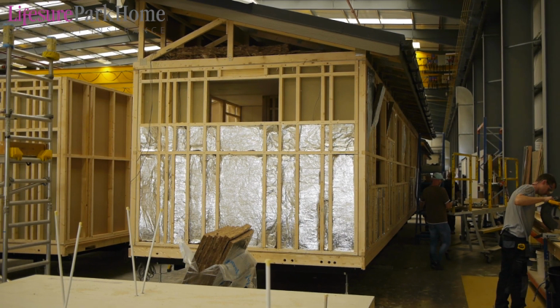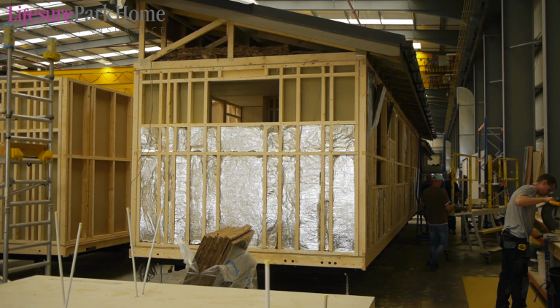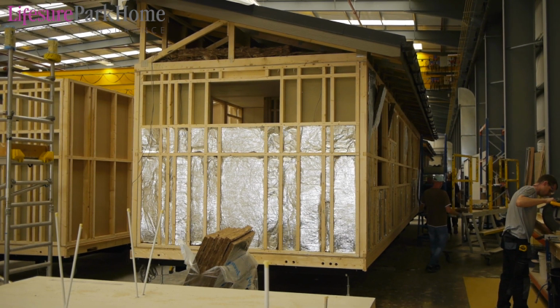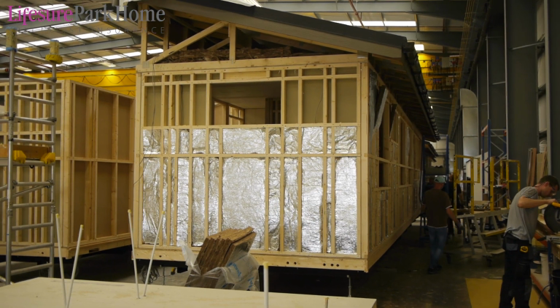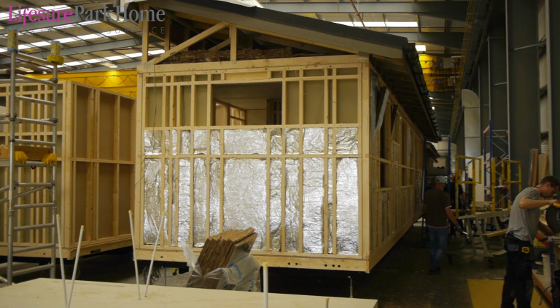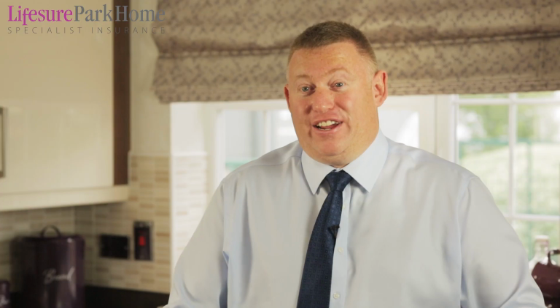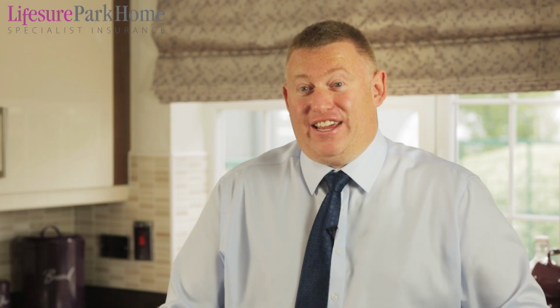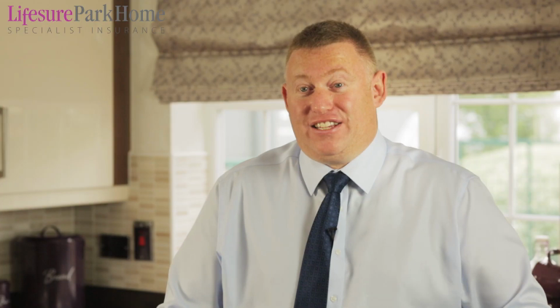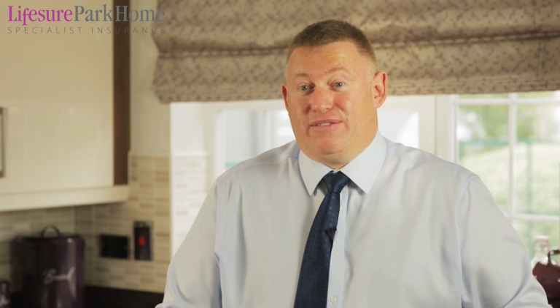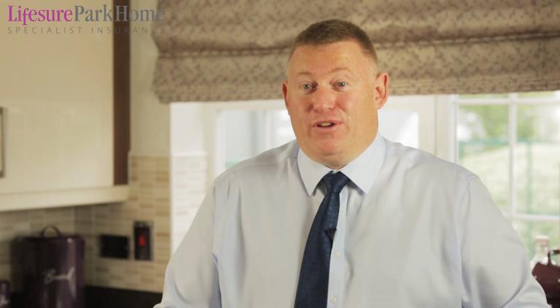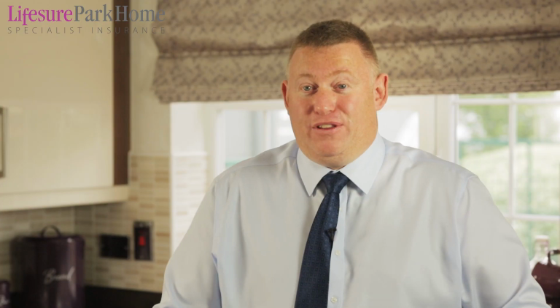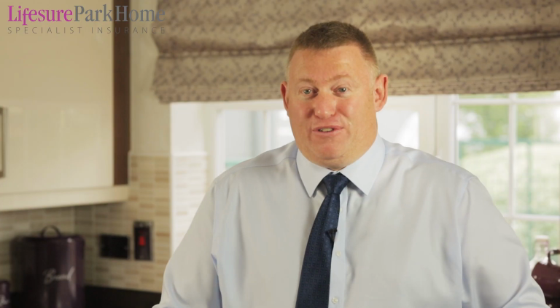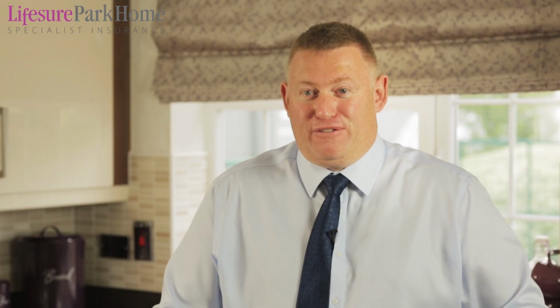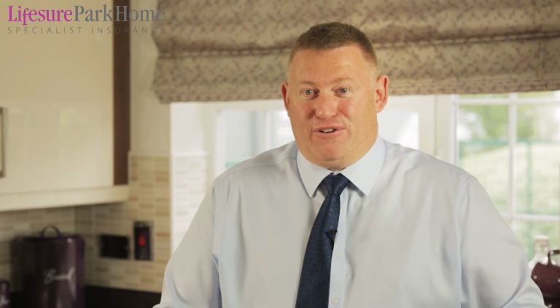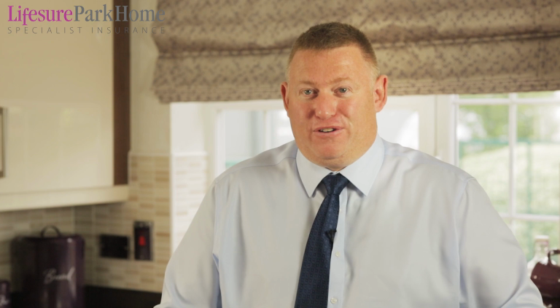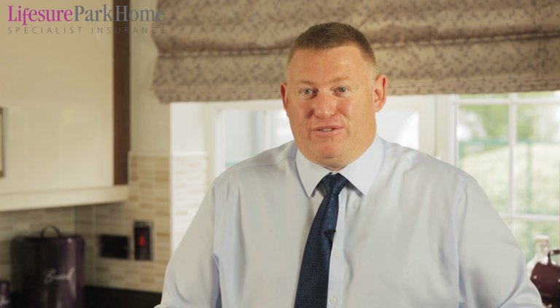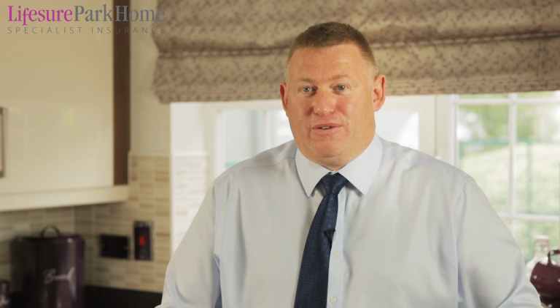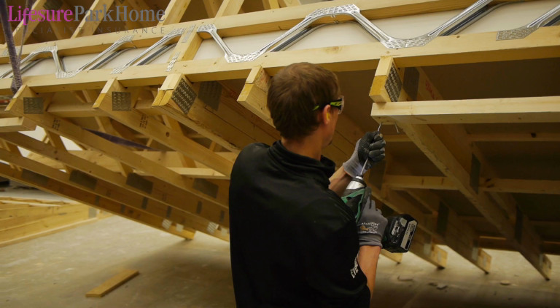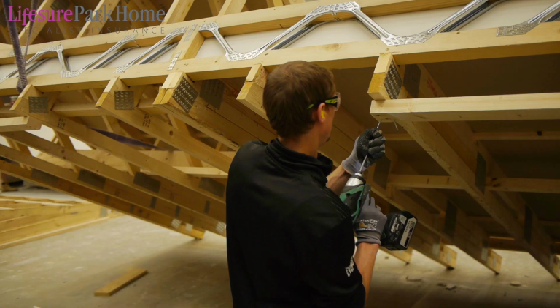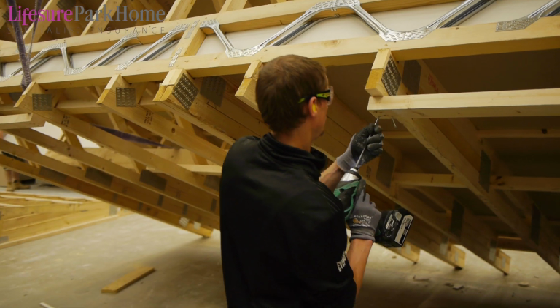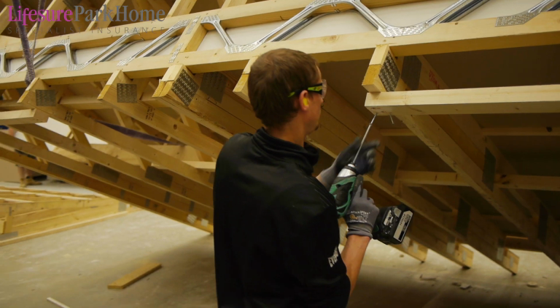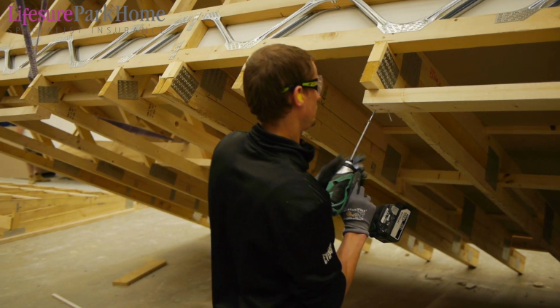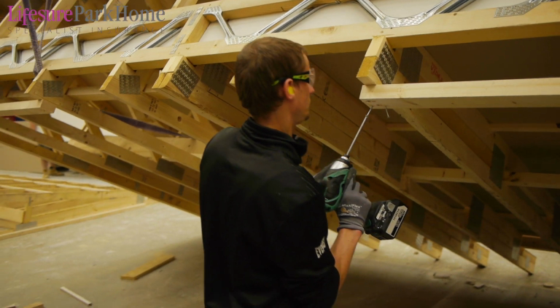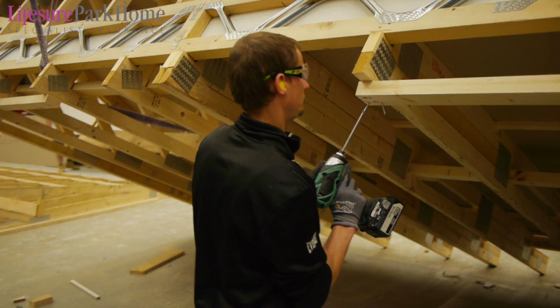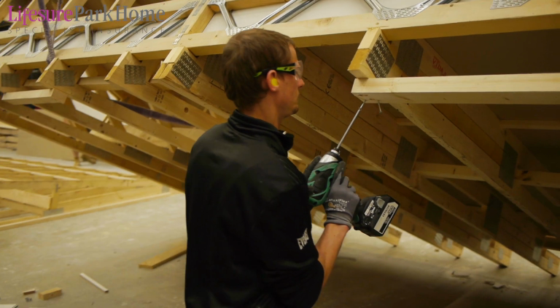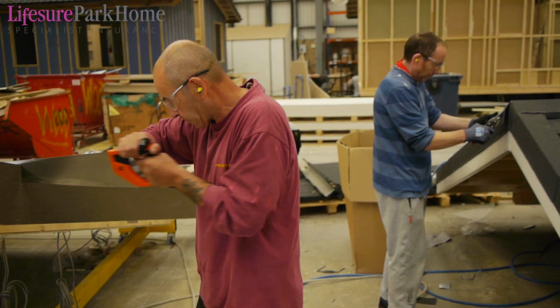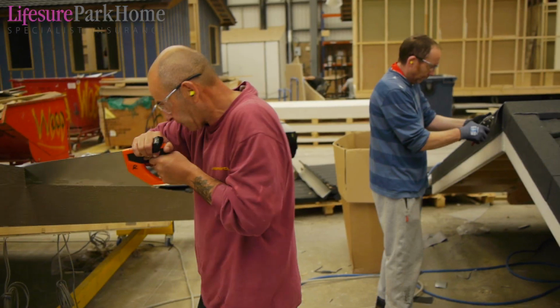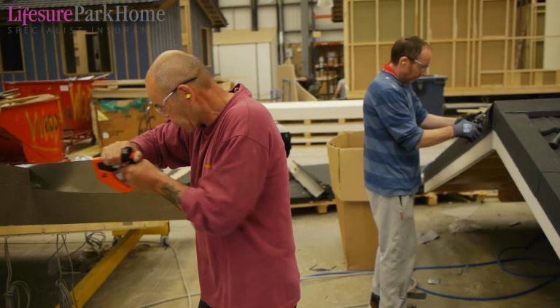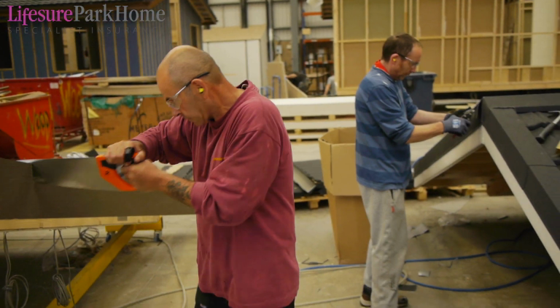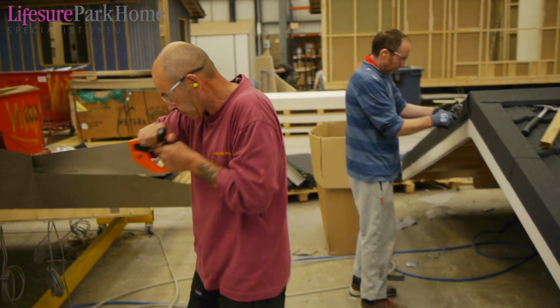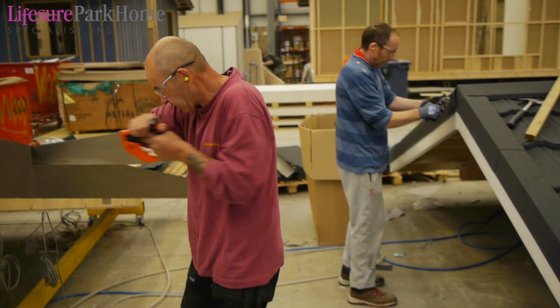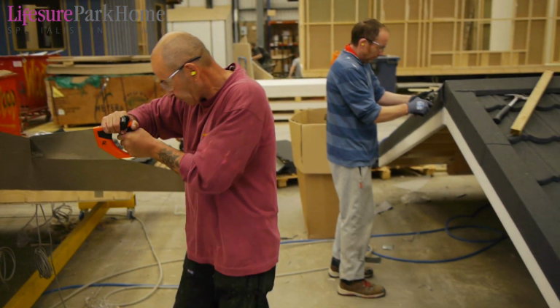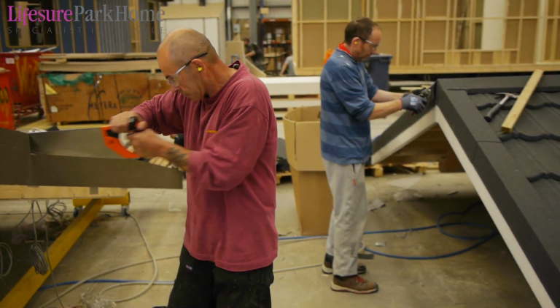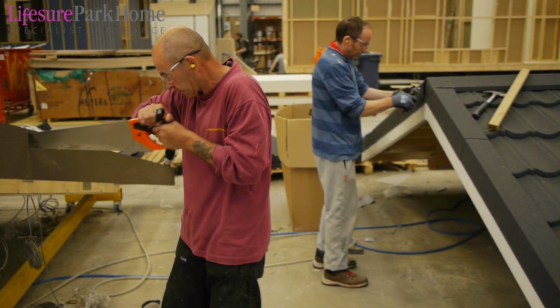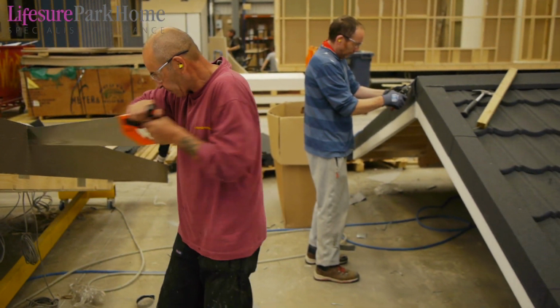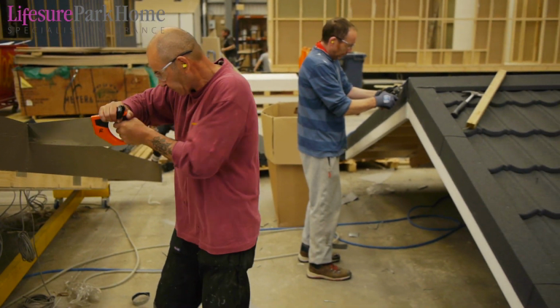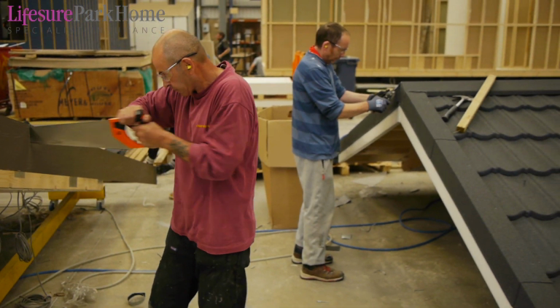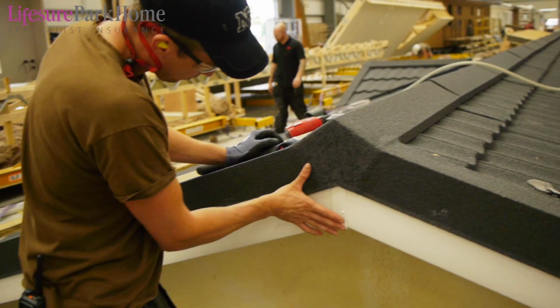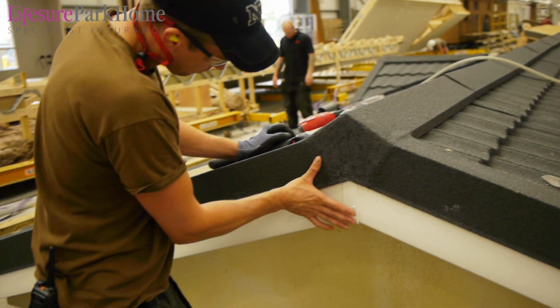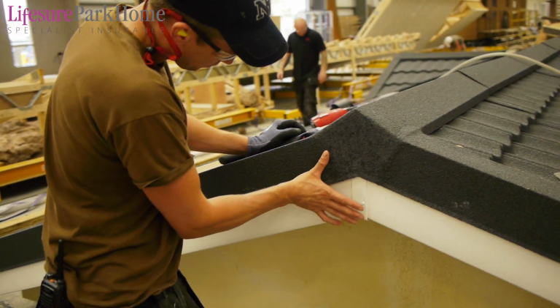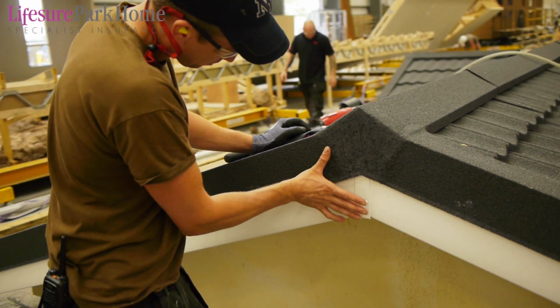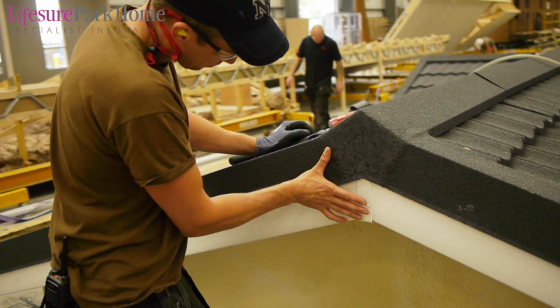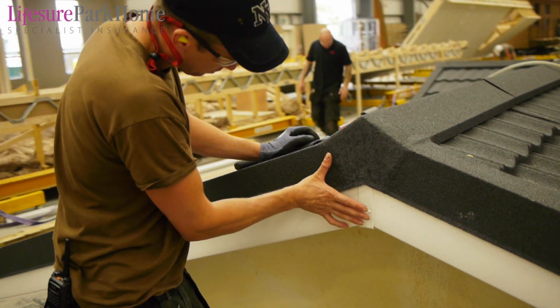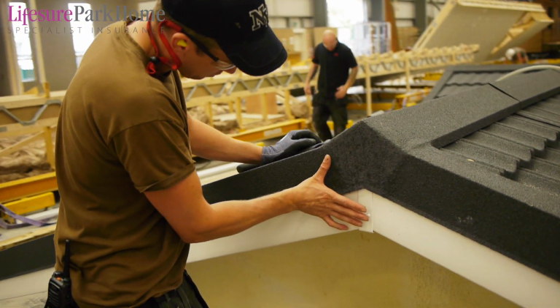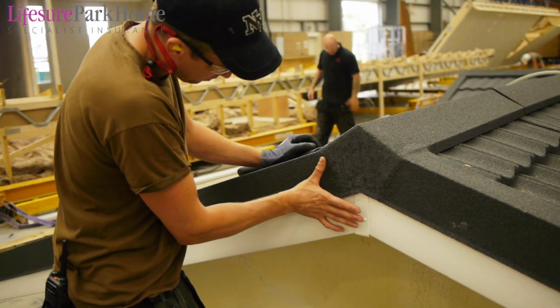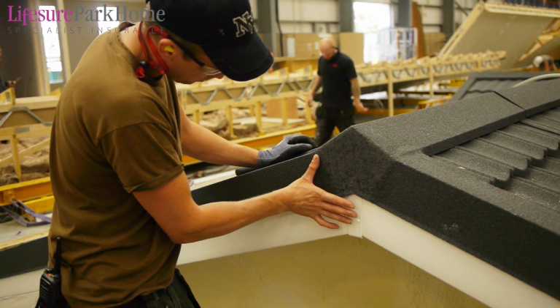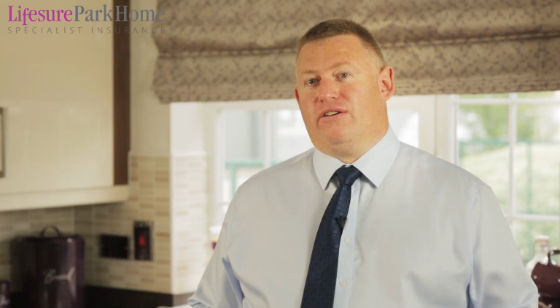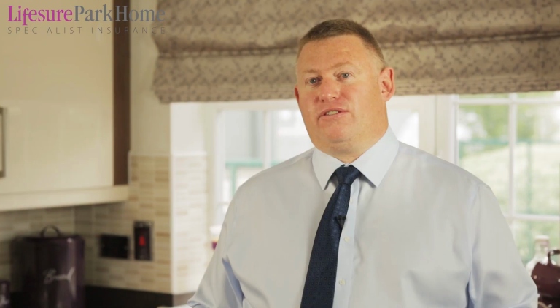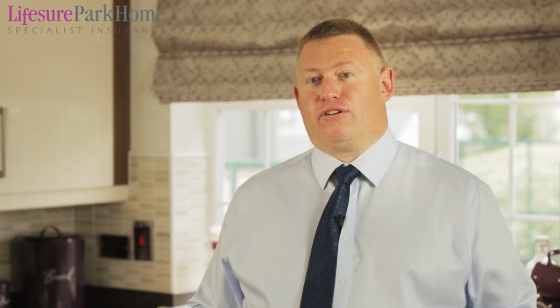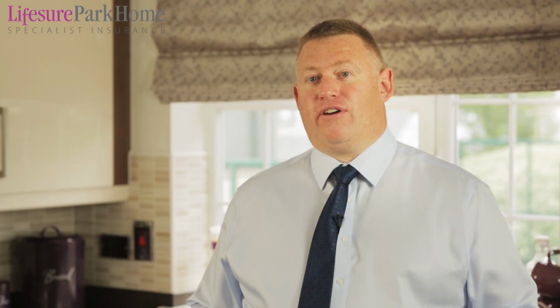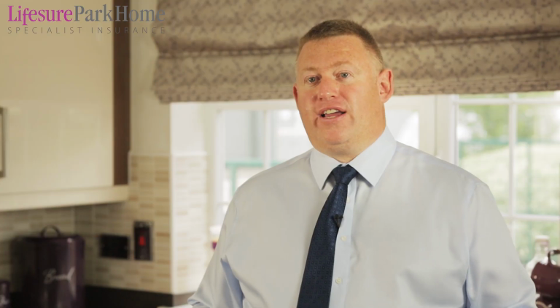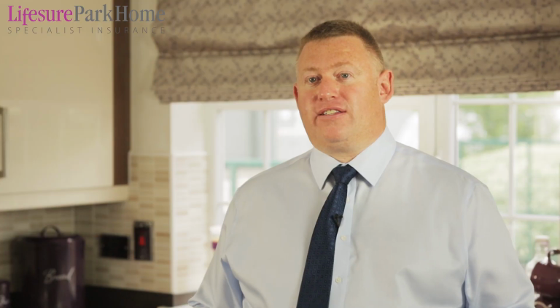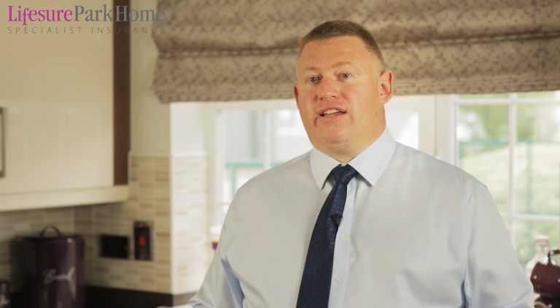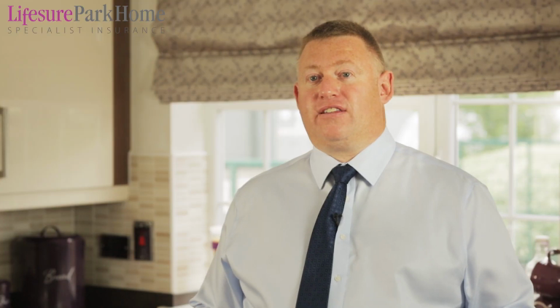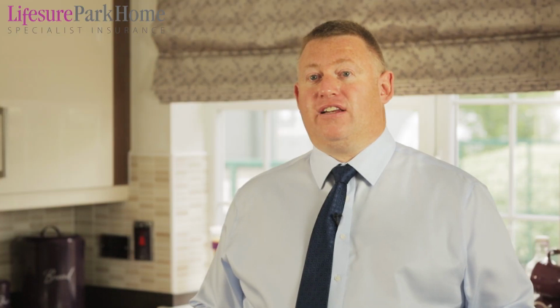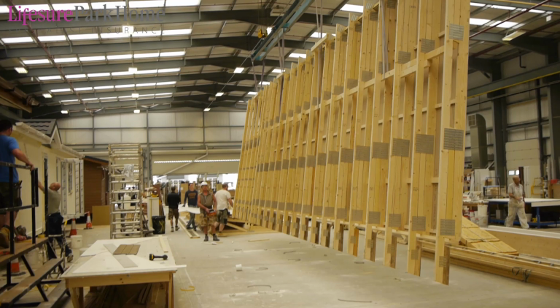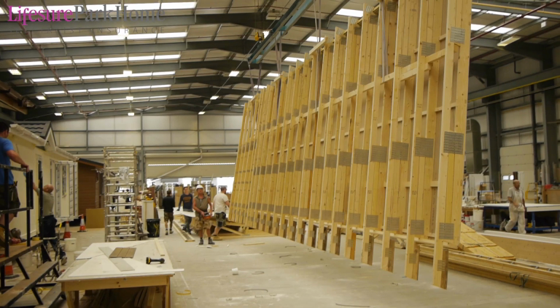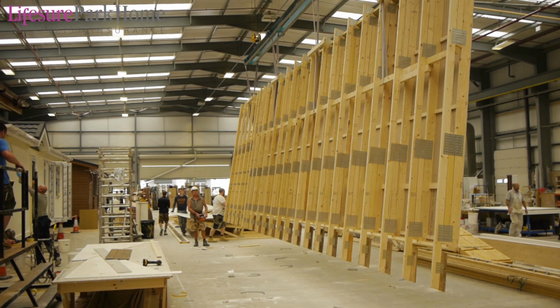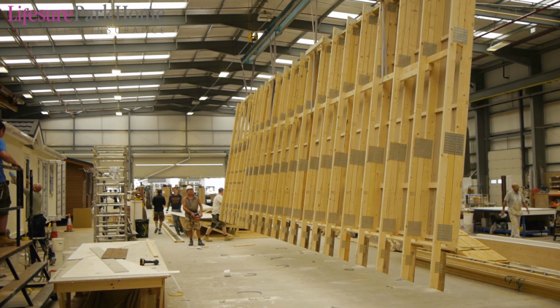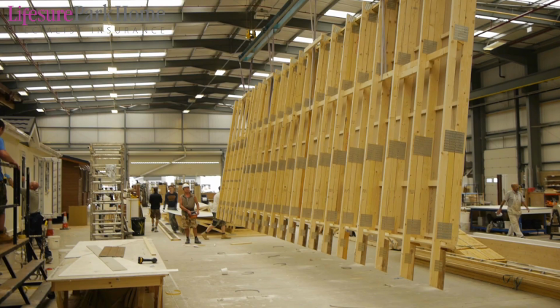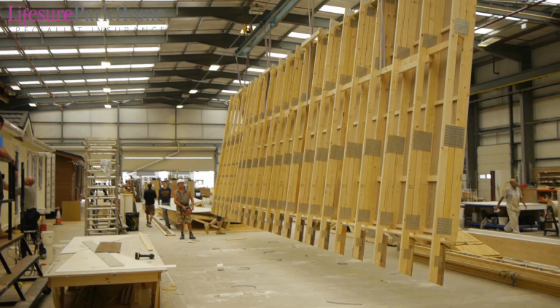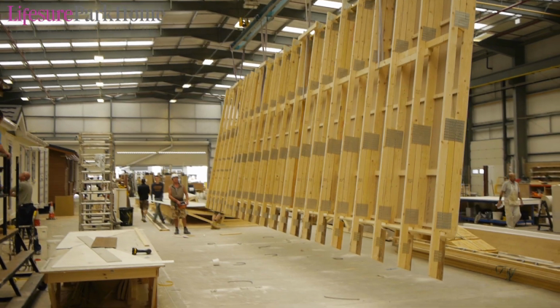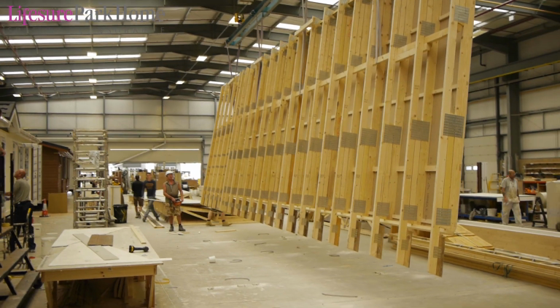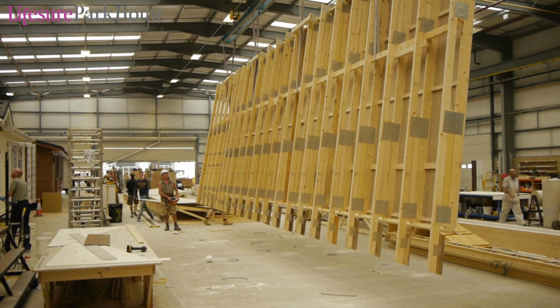Step three is to put the roof on. We make our roofs all at ground level to make sure the quality is right before we use the cranes to lift them onto the home.